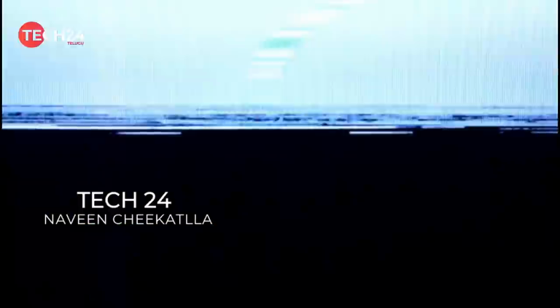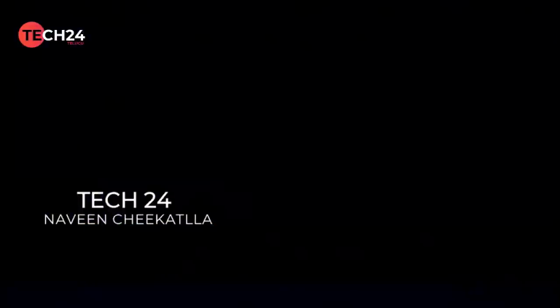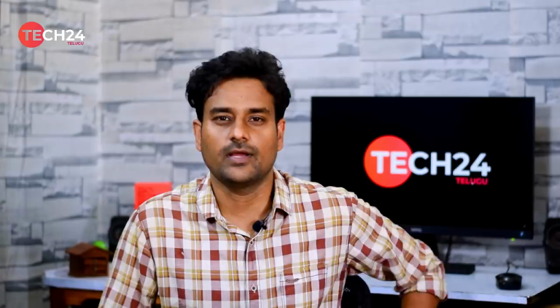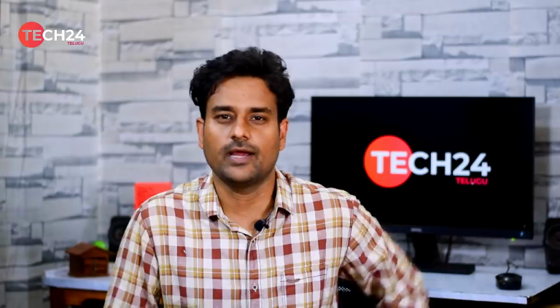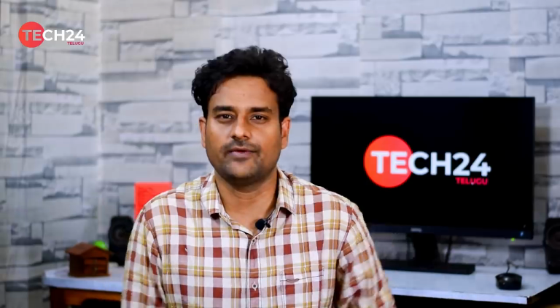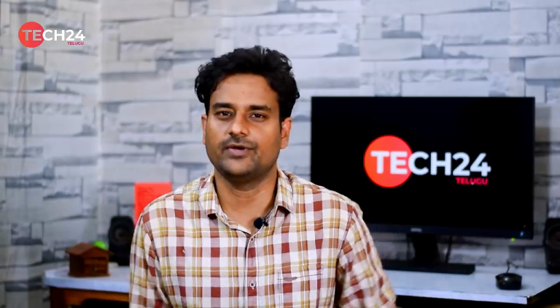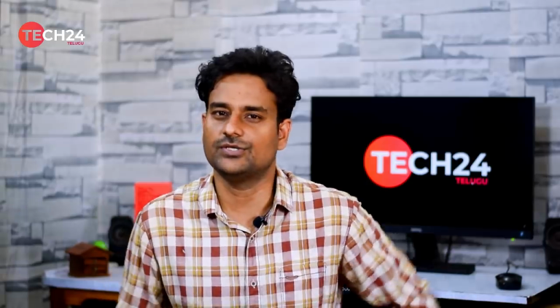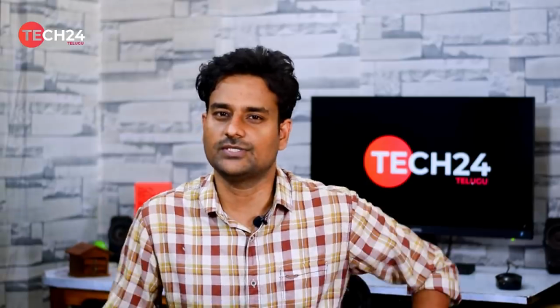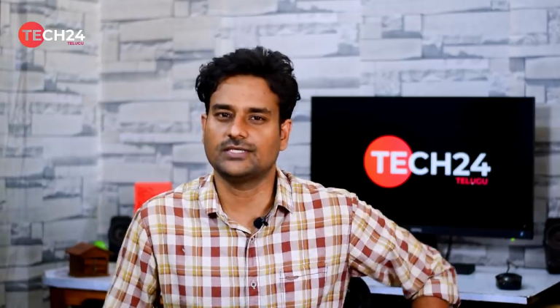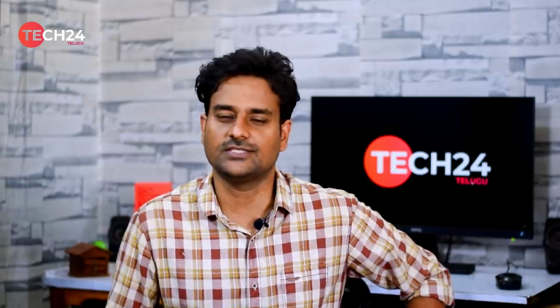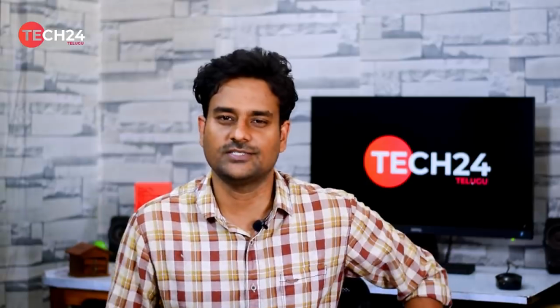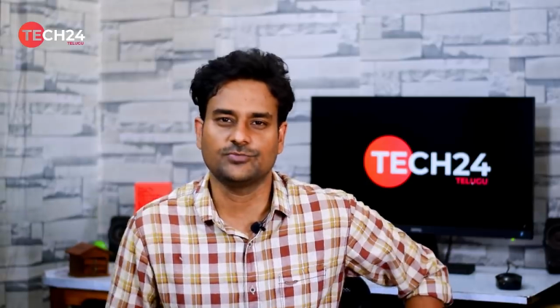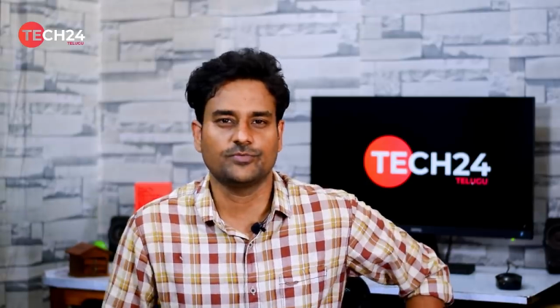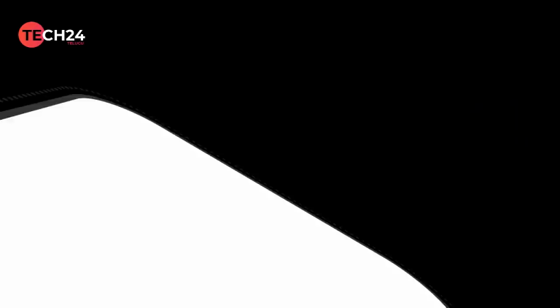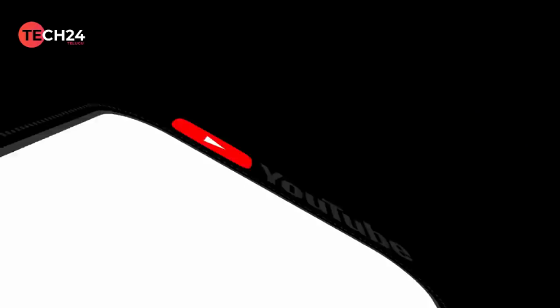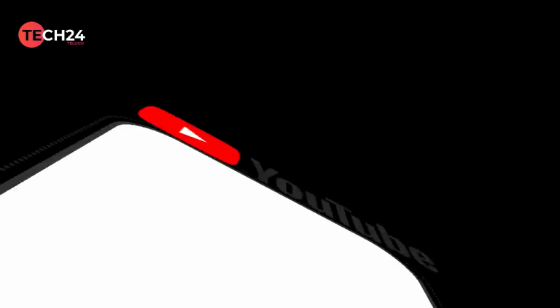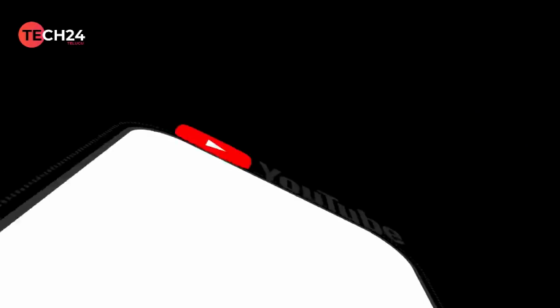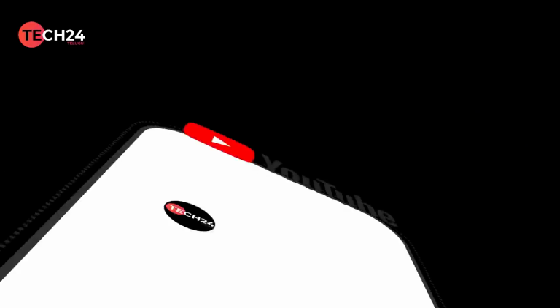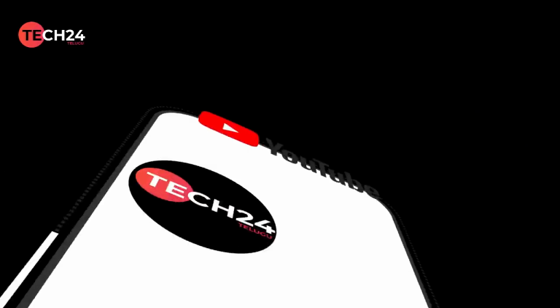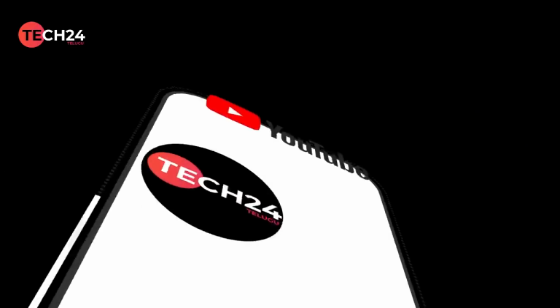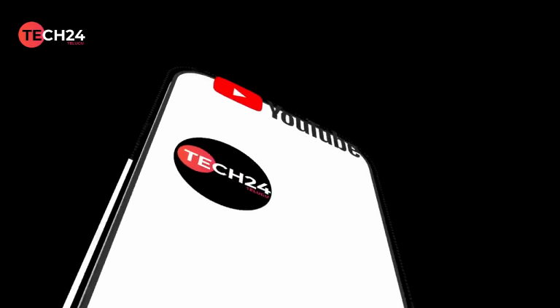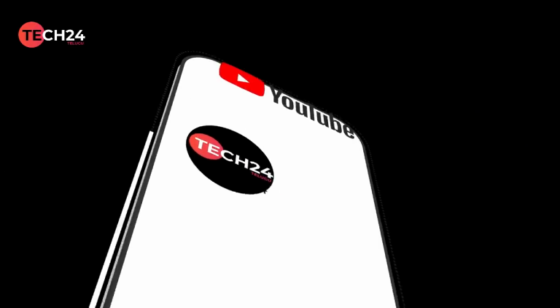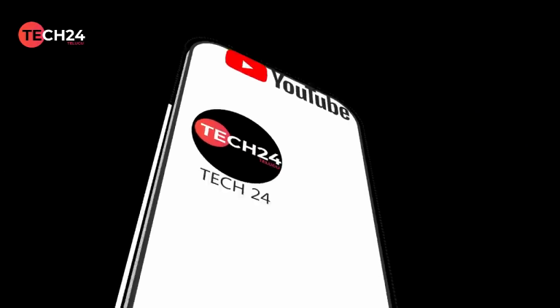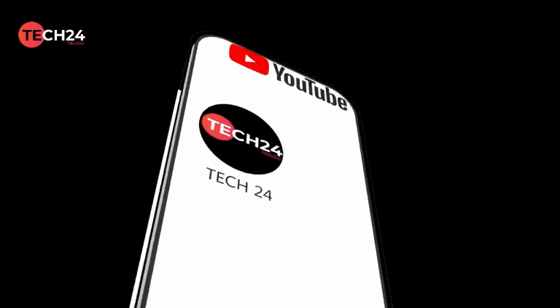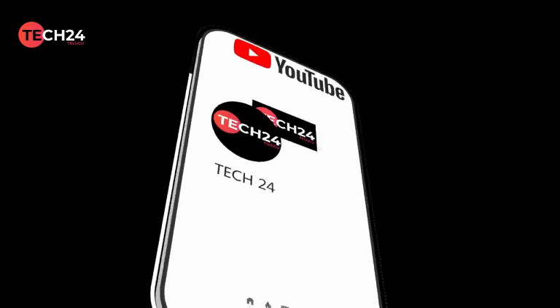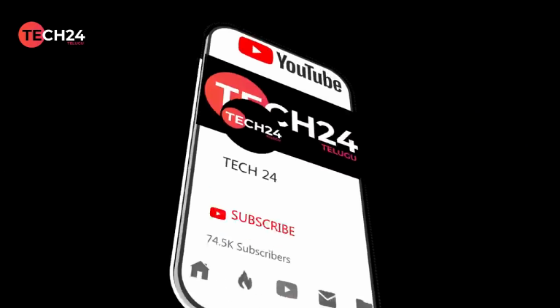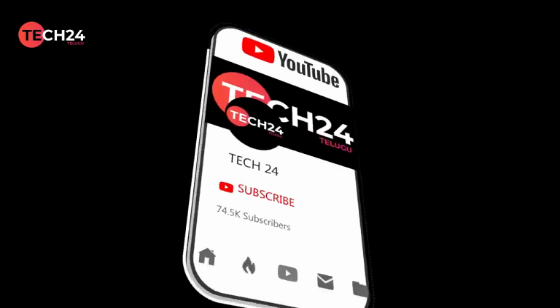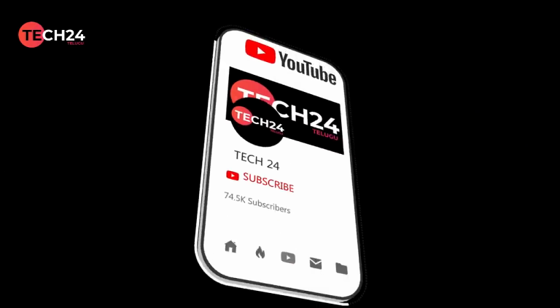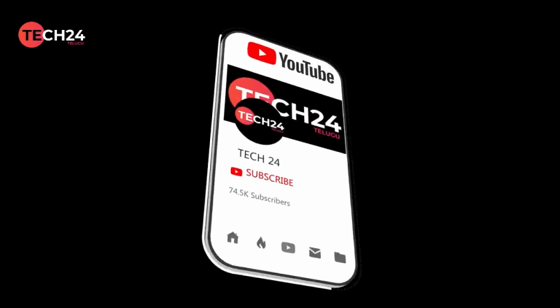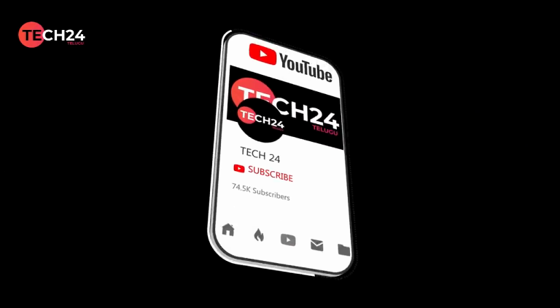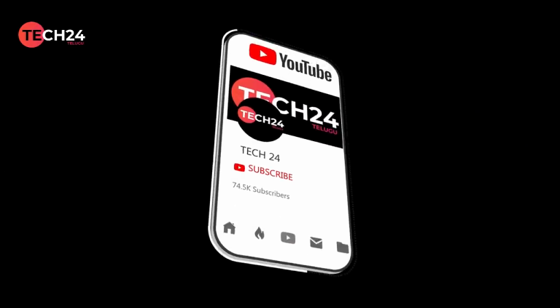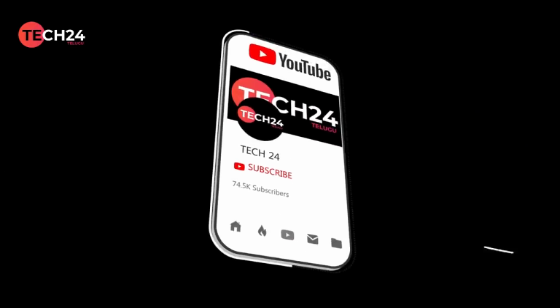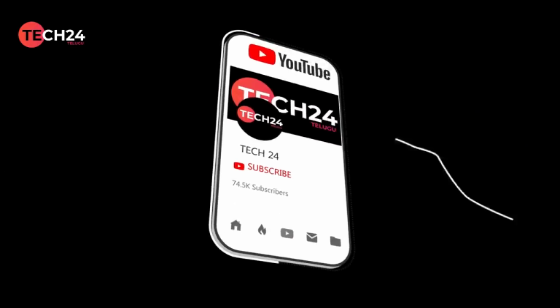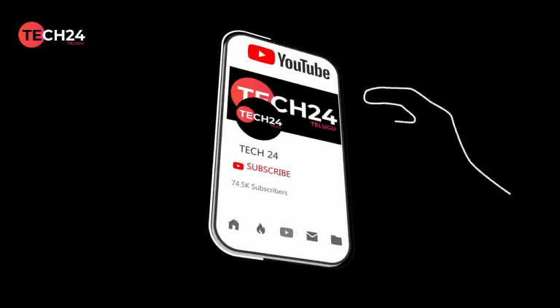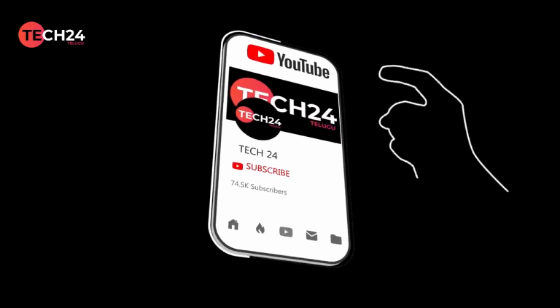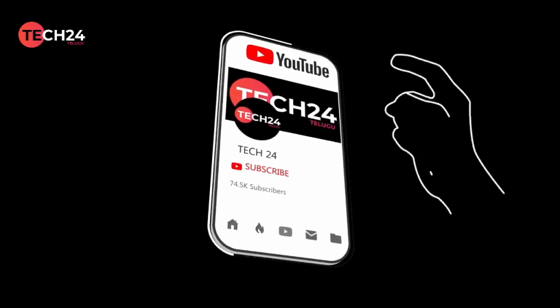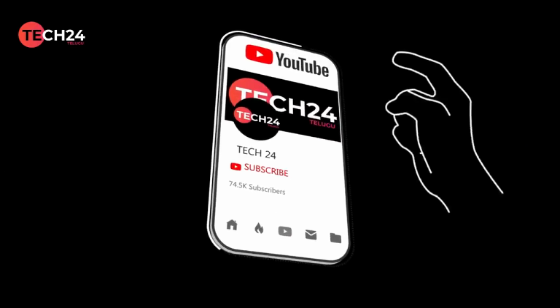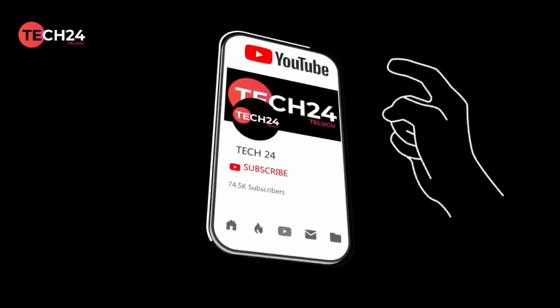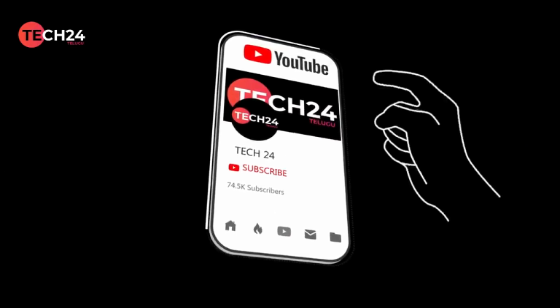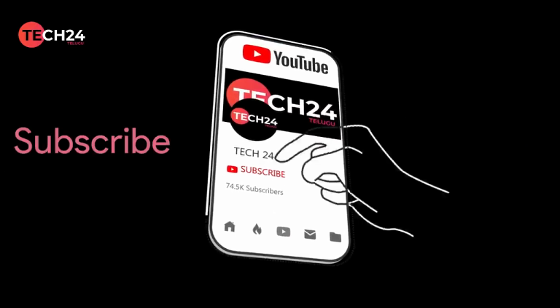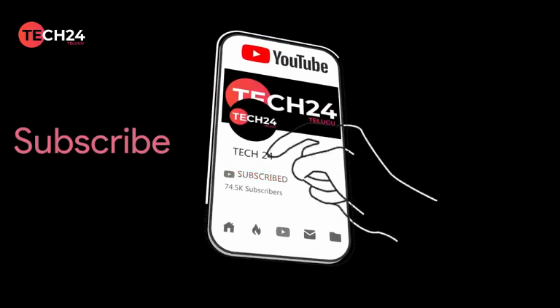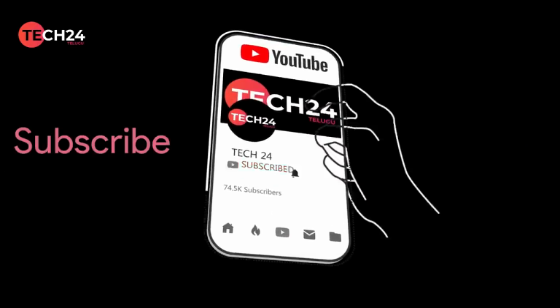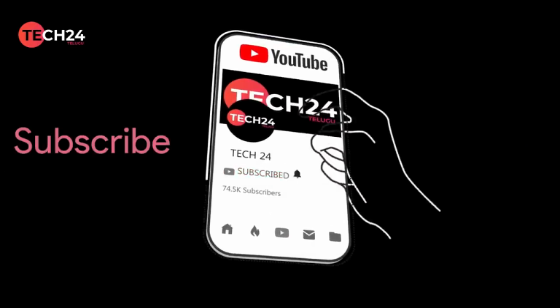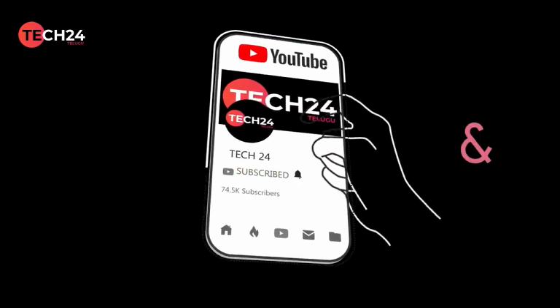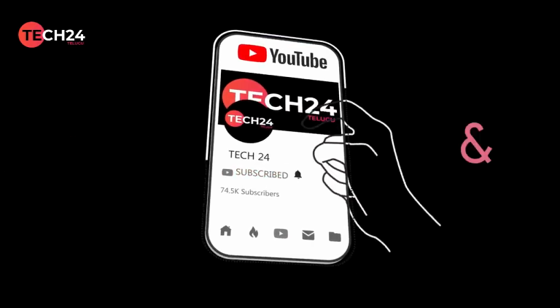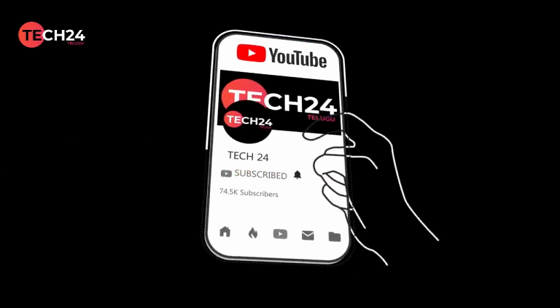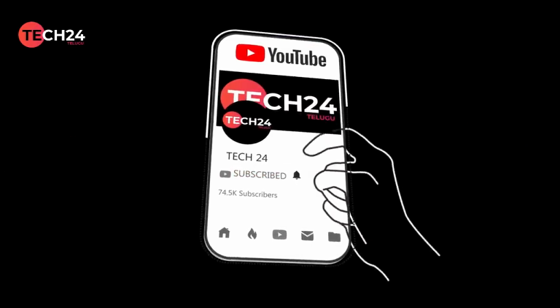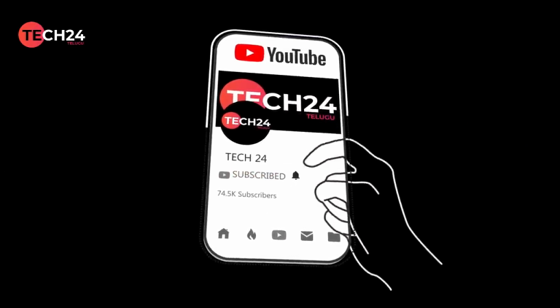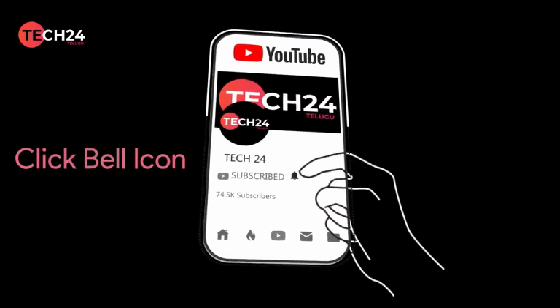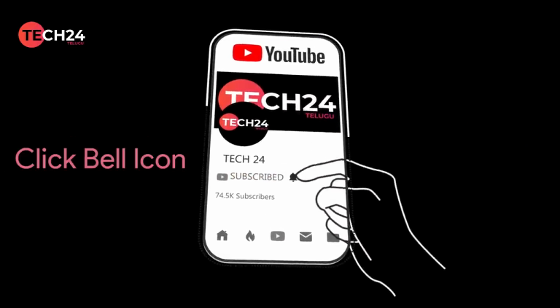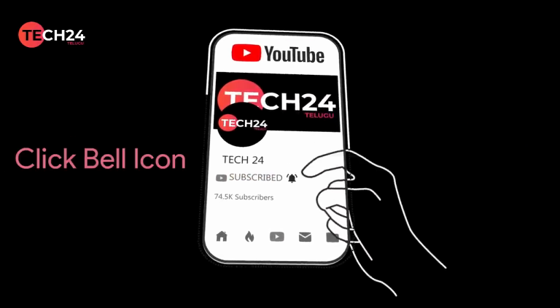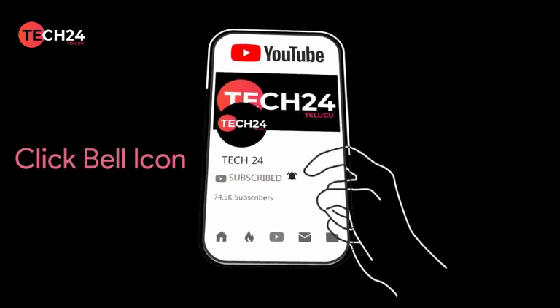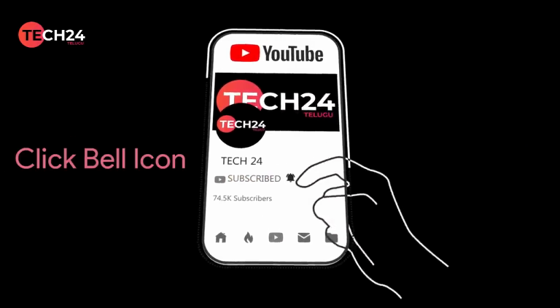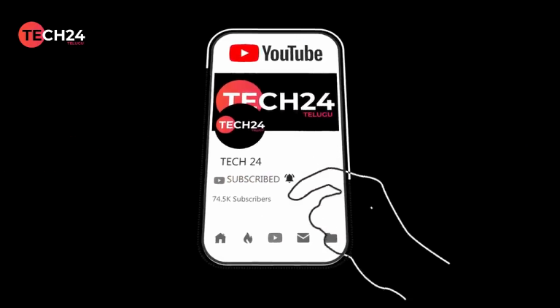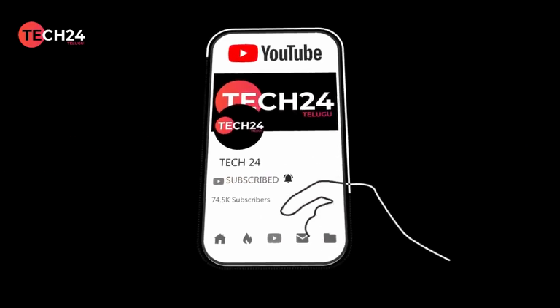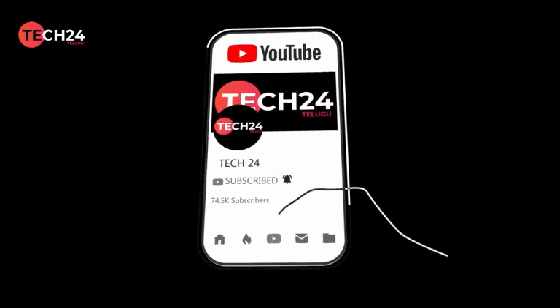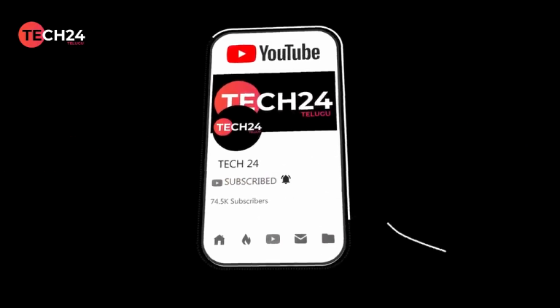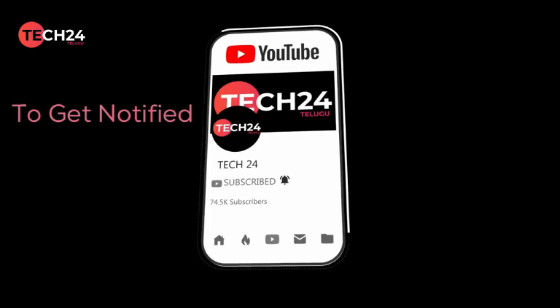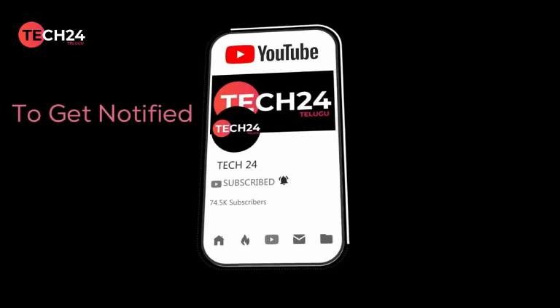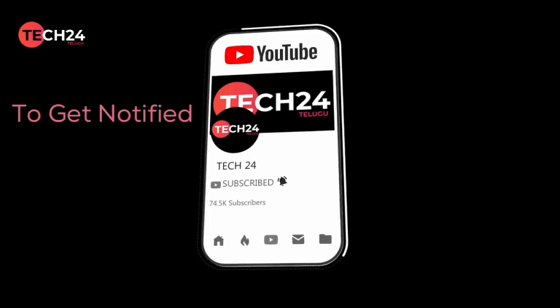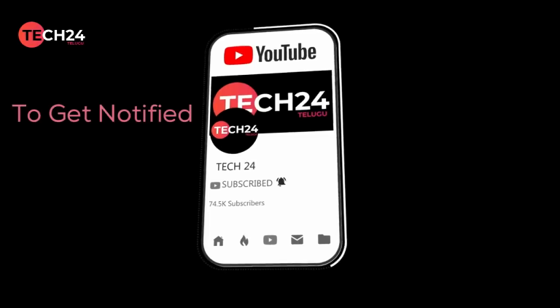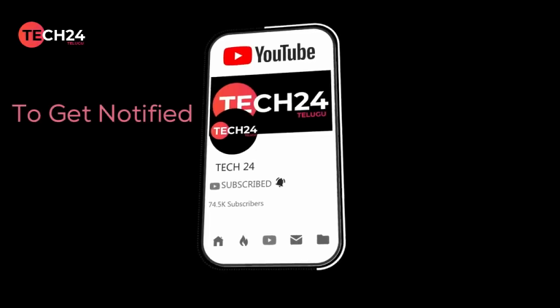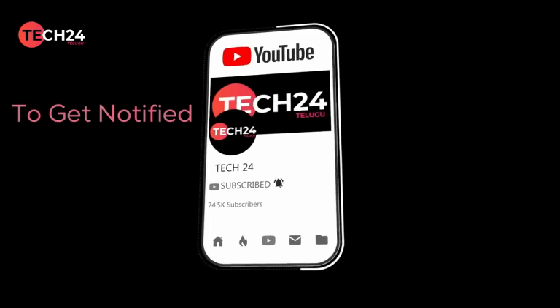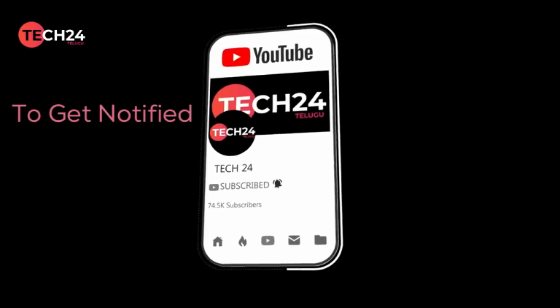And when you start the video, subscribe to our channel. Click the subscribe button and activate the bell icon.